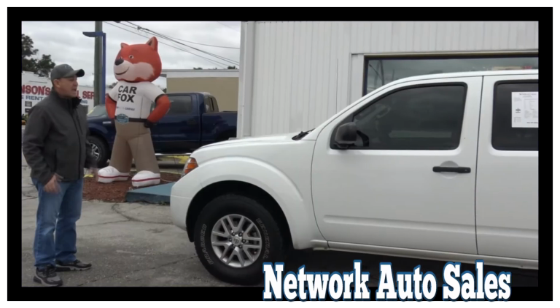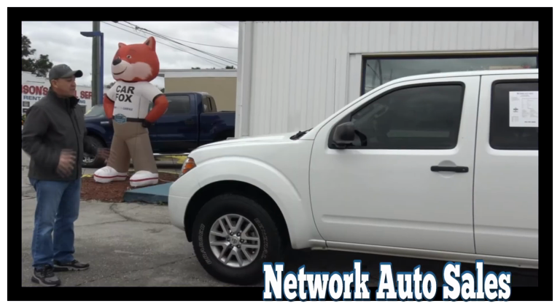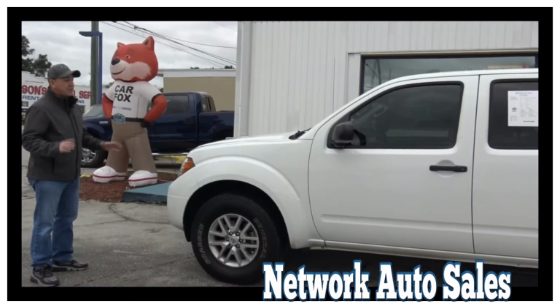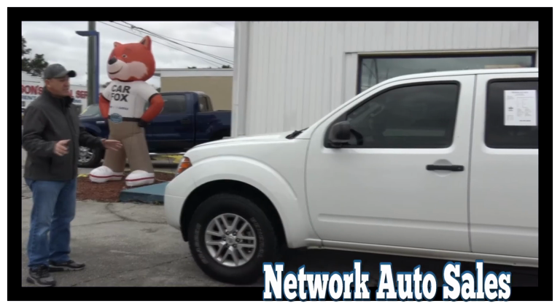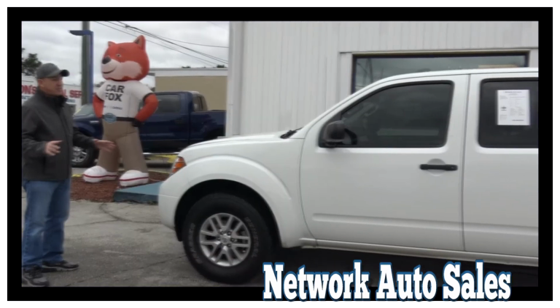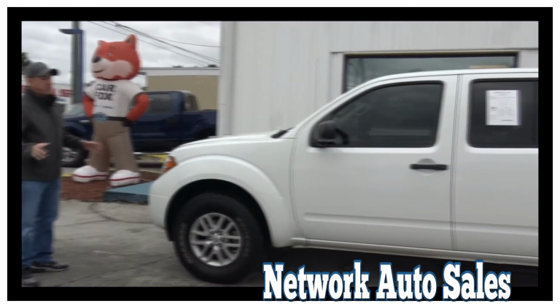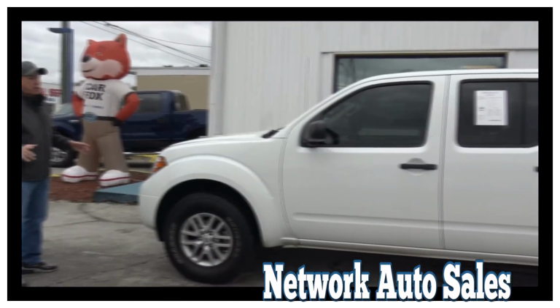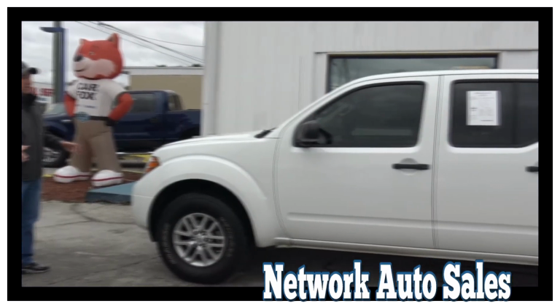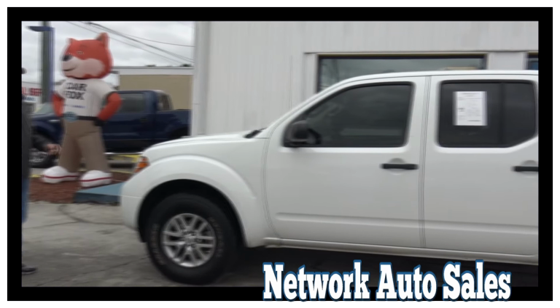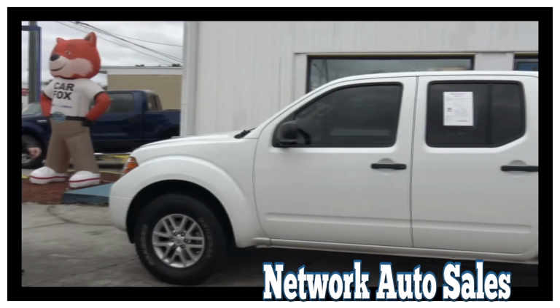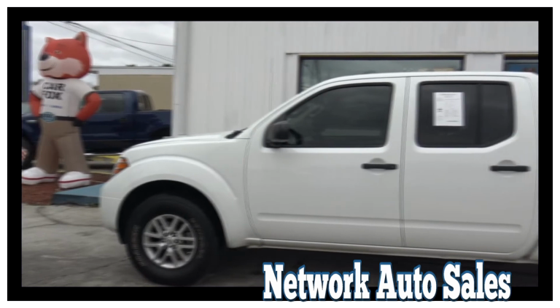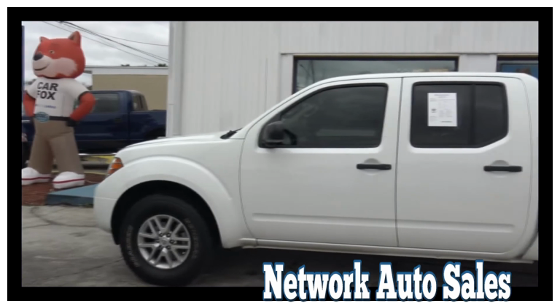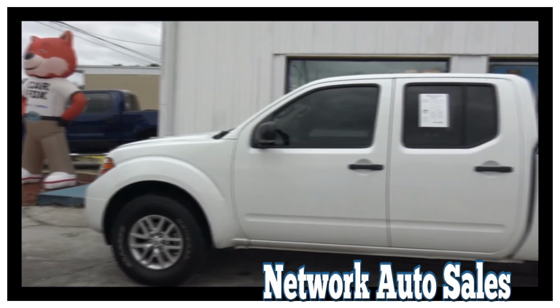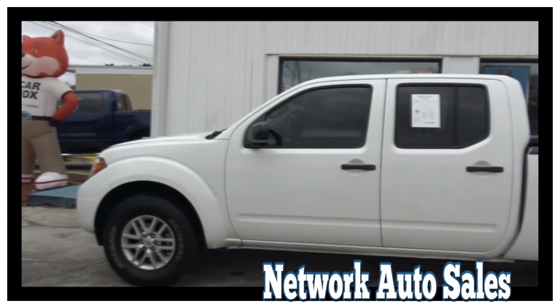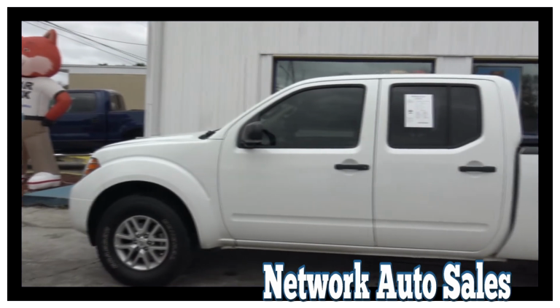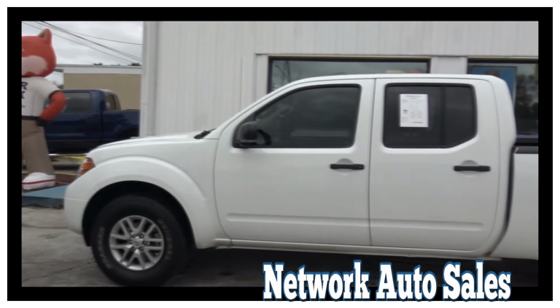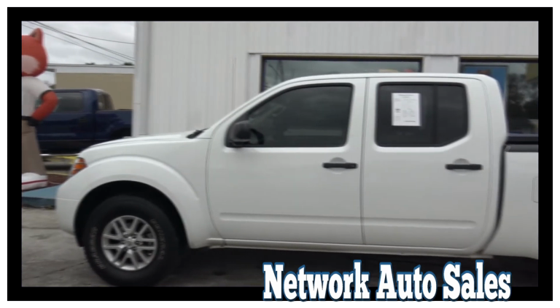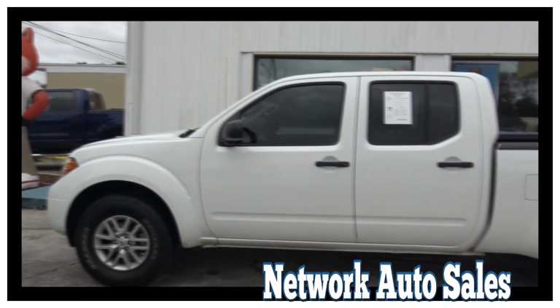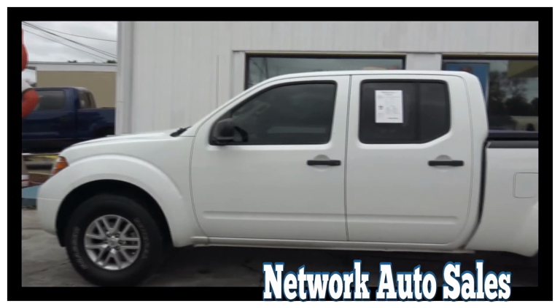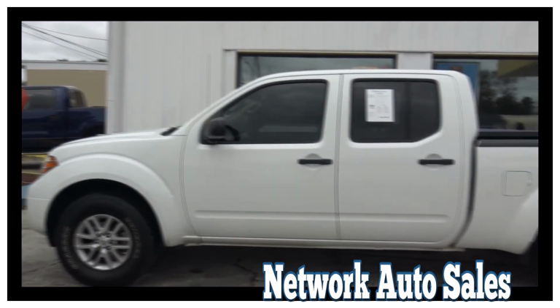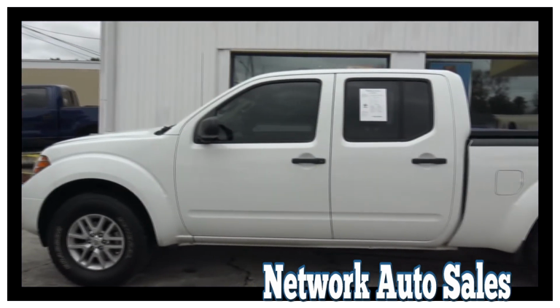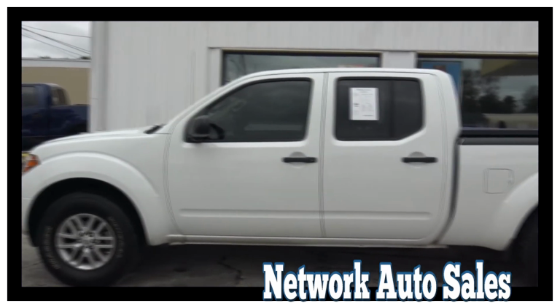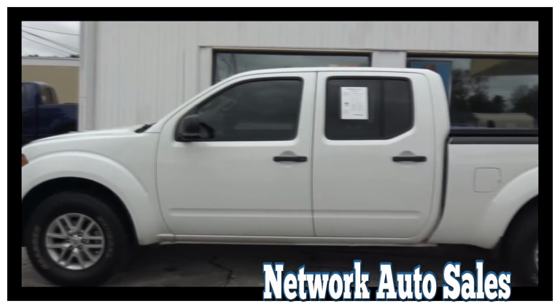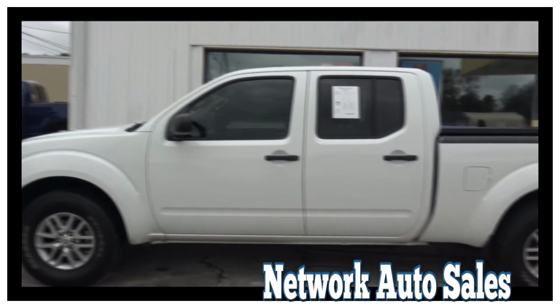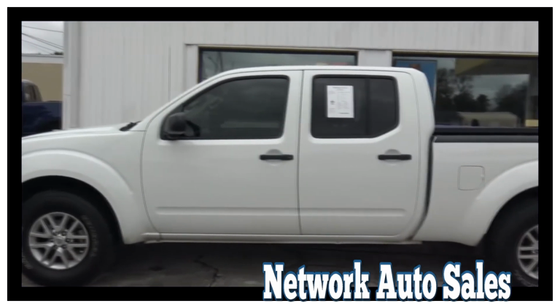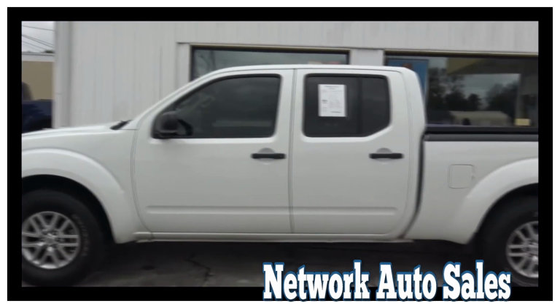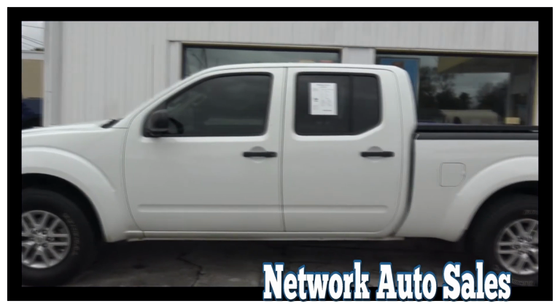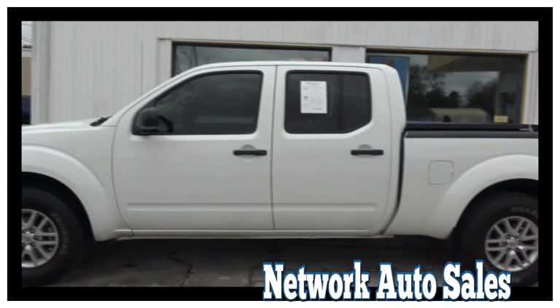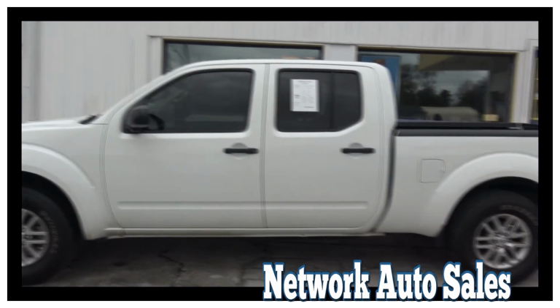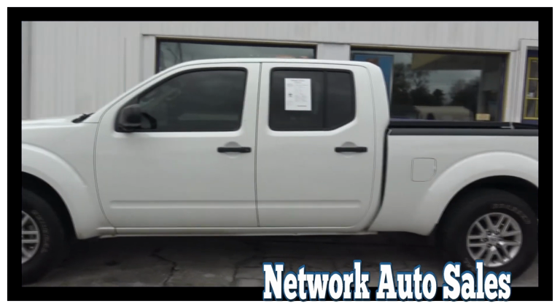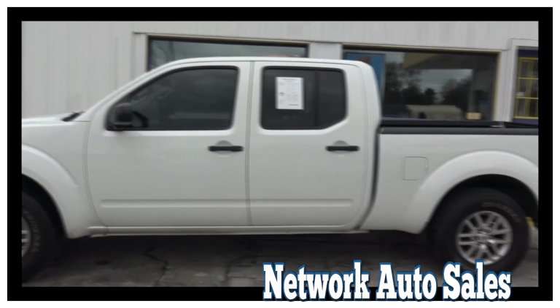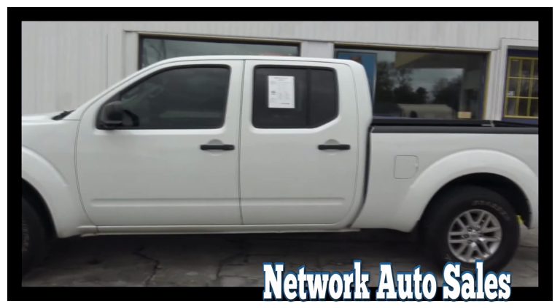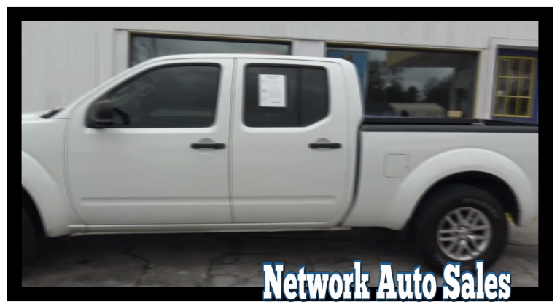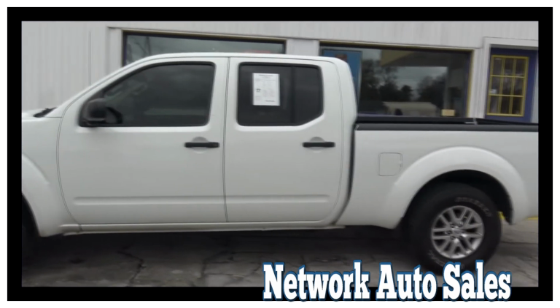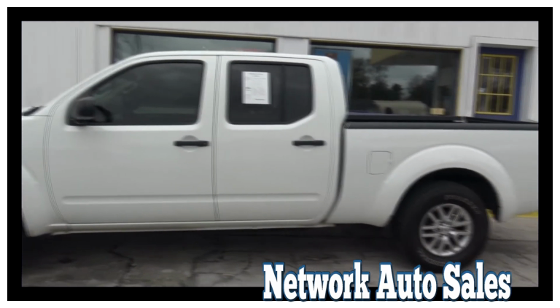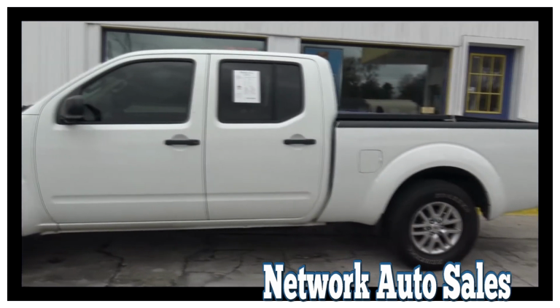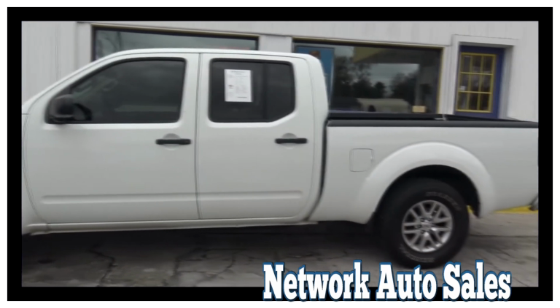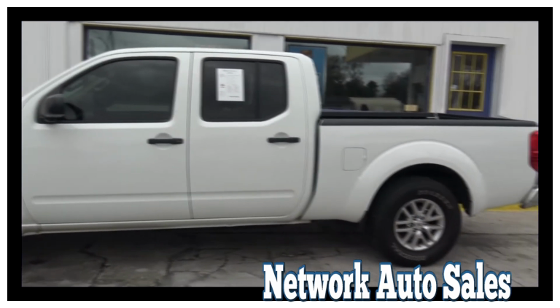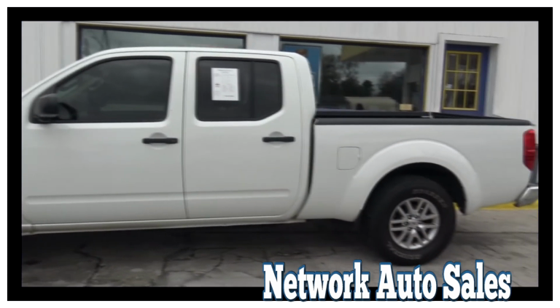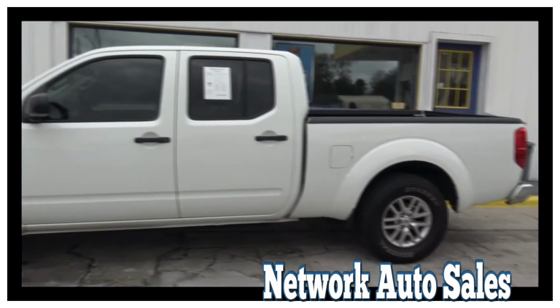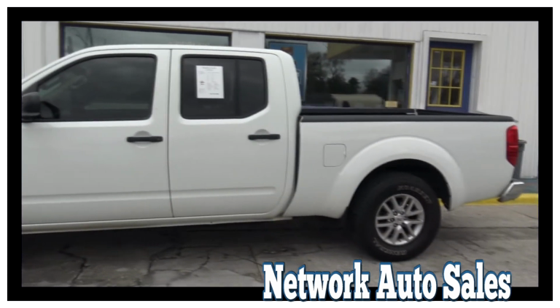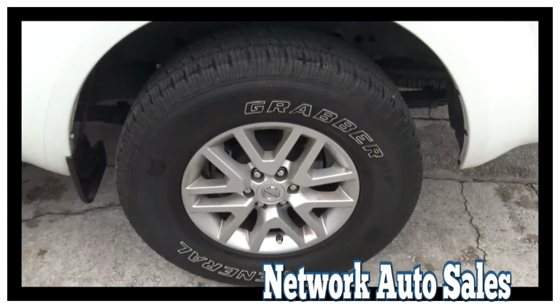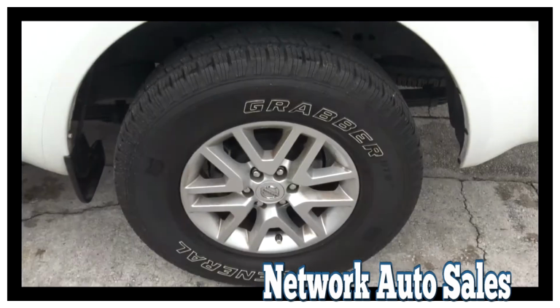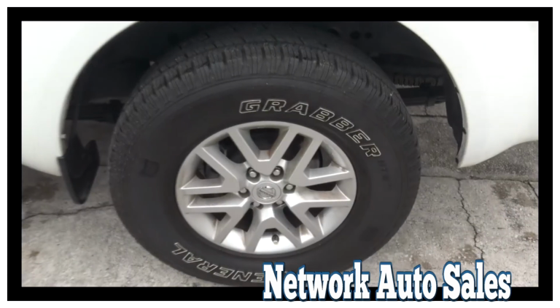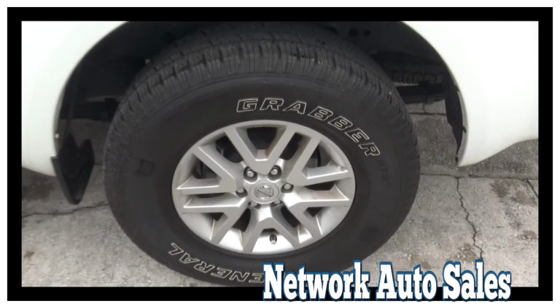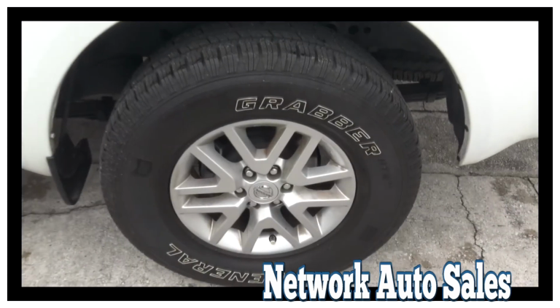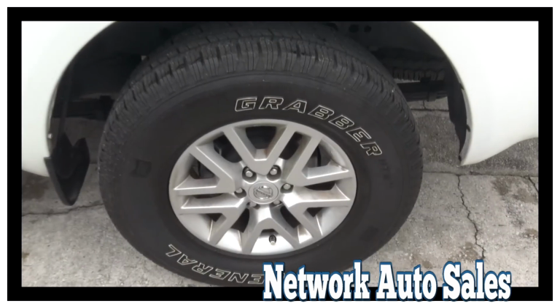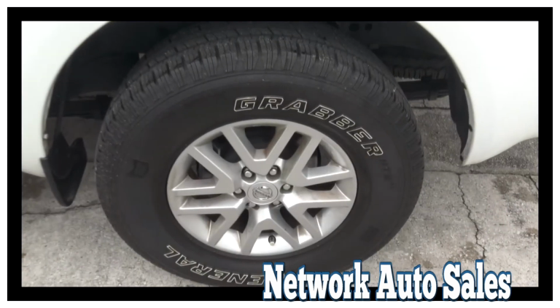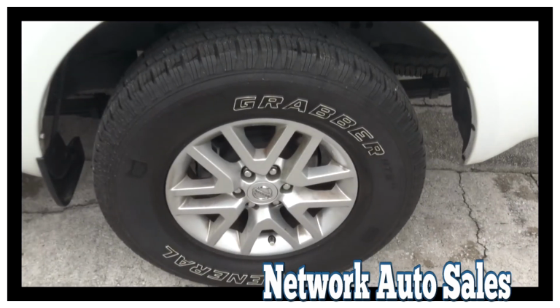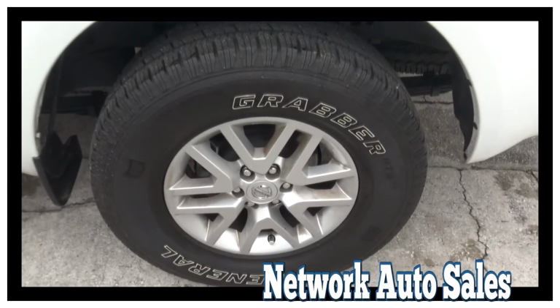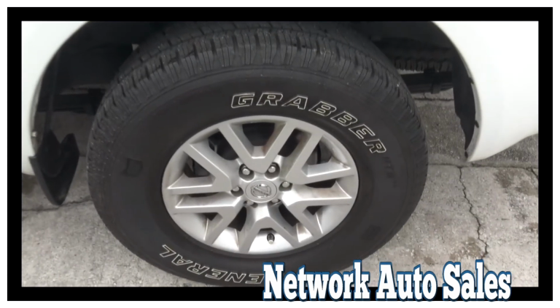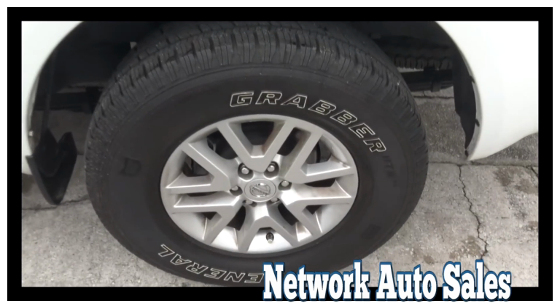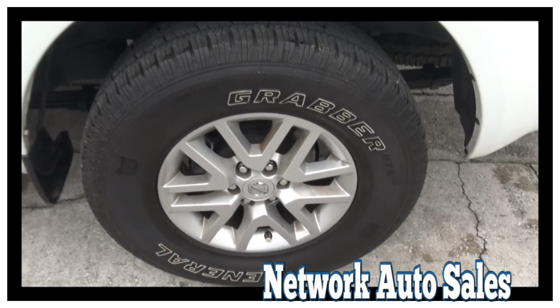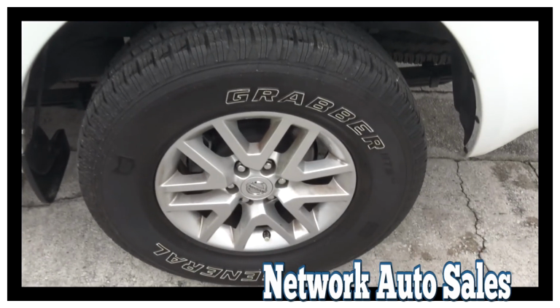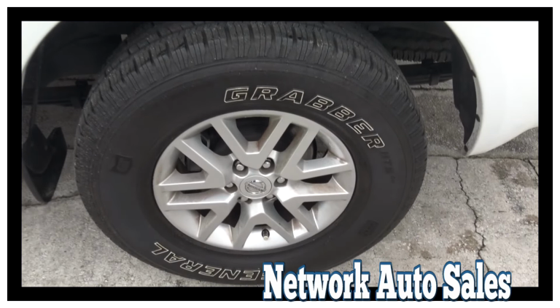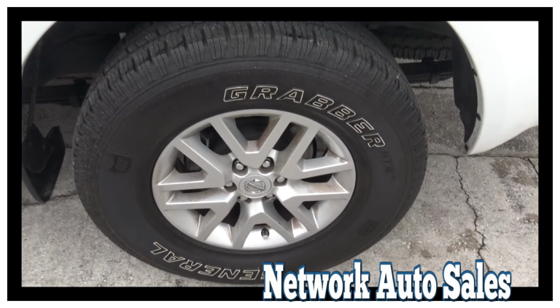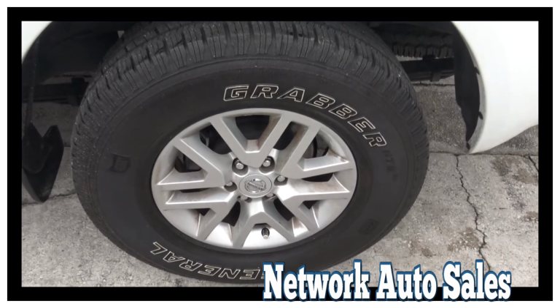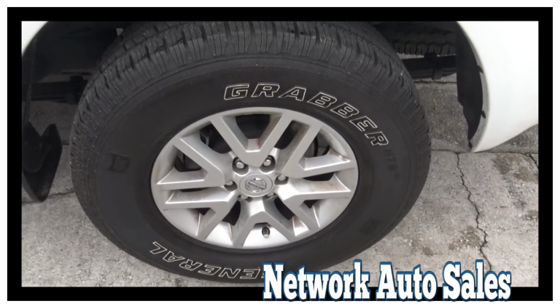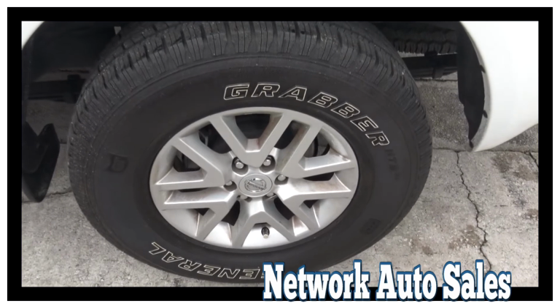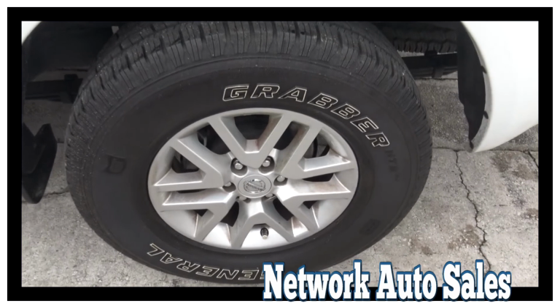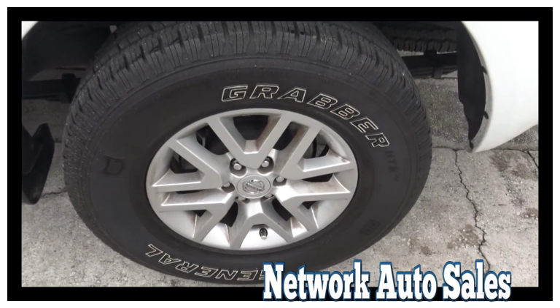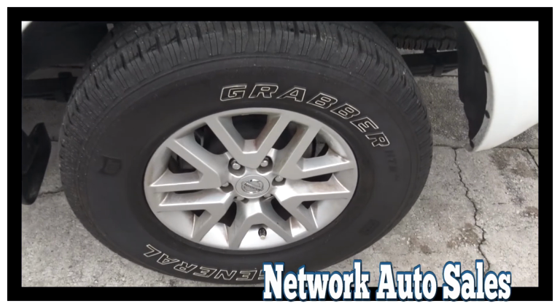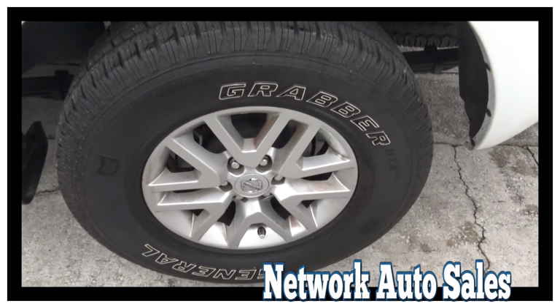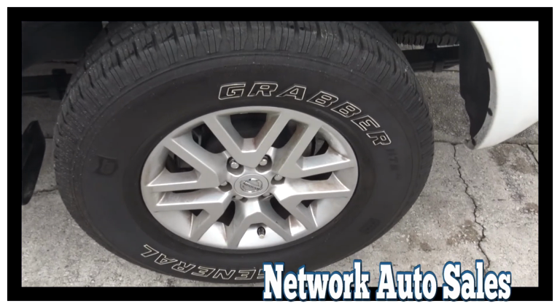As you can see, this truck is a beautiful bright white color. The body is in awesome shape and it's straight as an arrow. It's got alloy wheels with a brand new set of General Grabber tires.